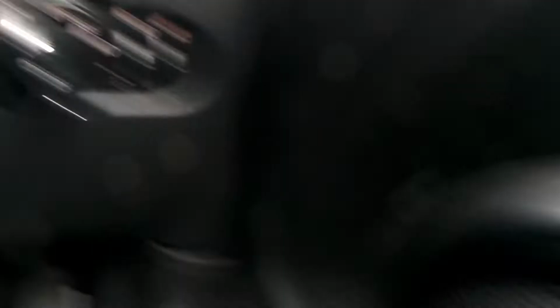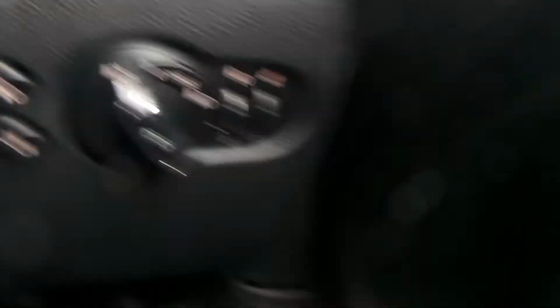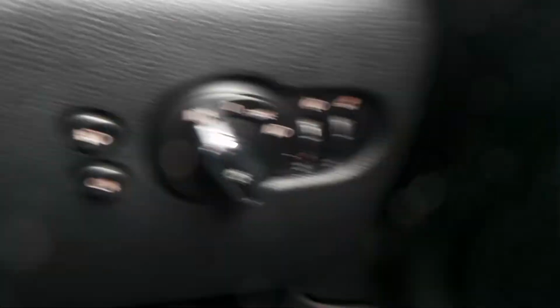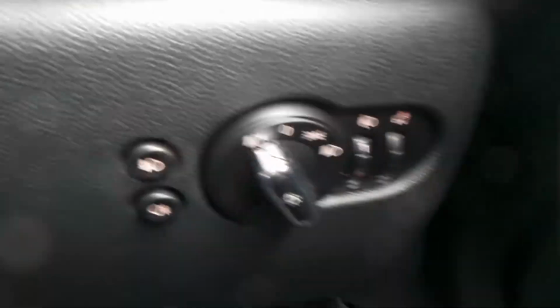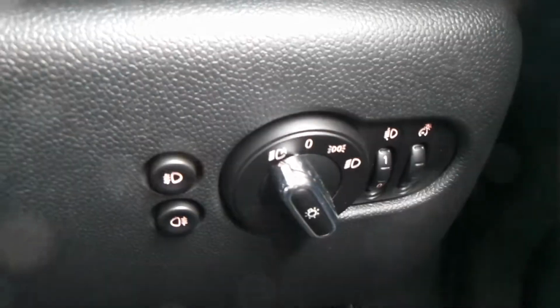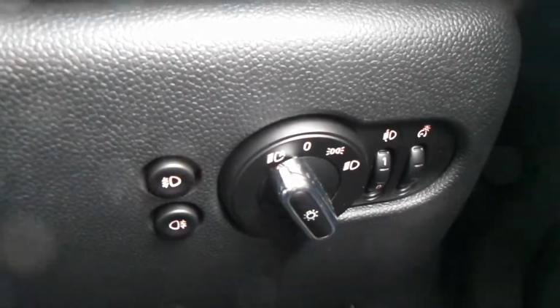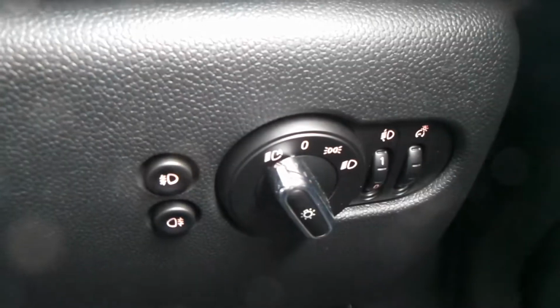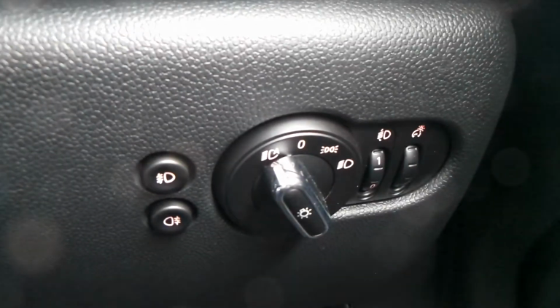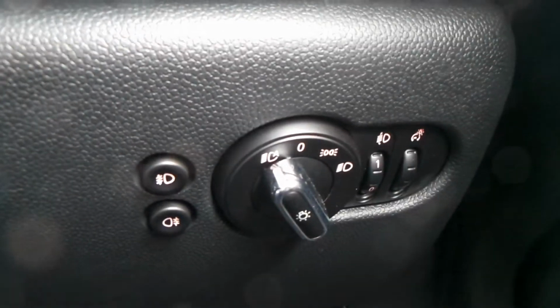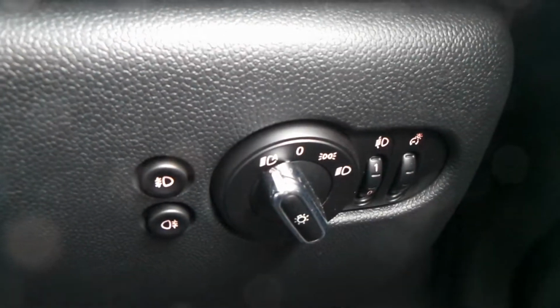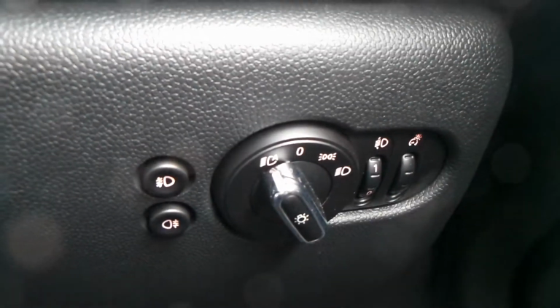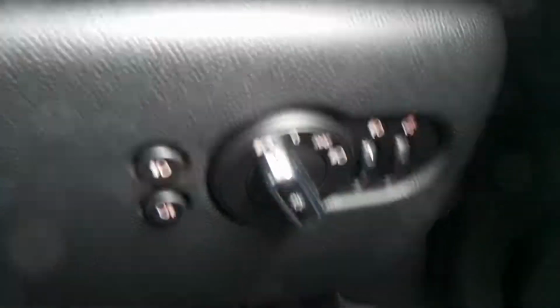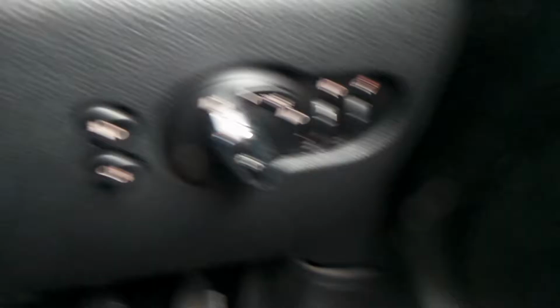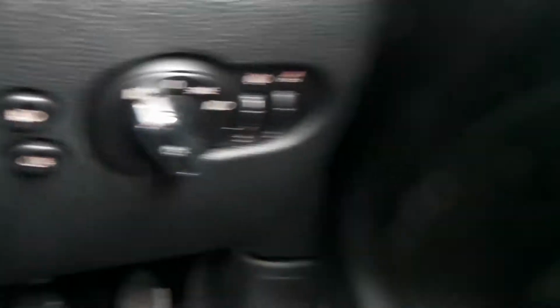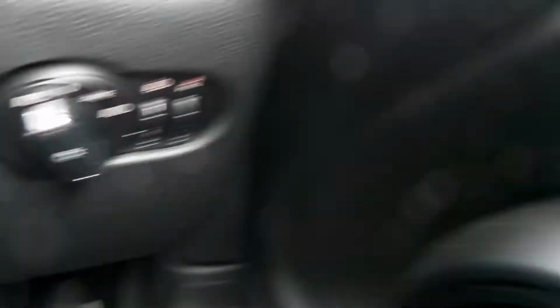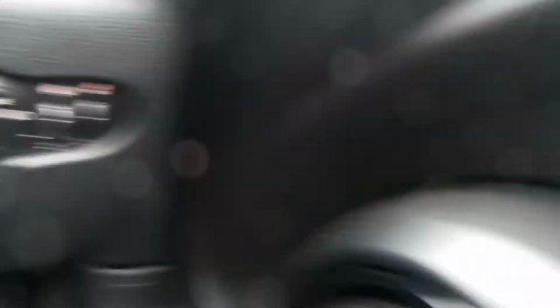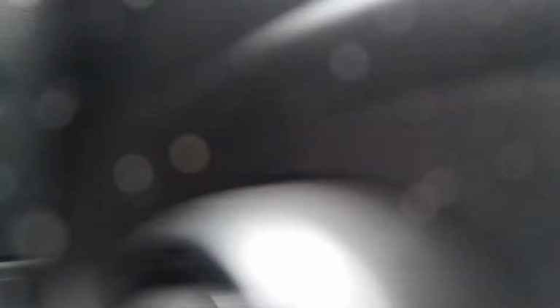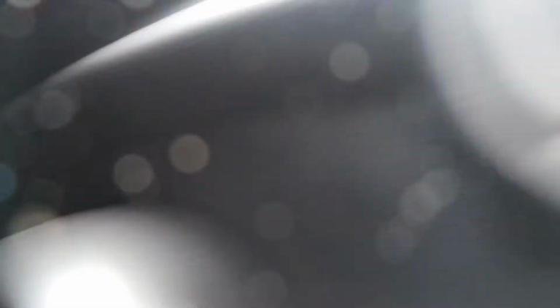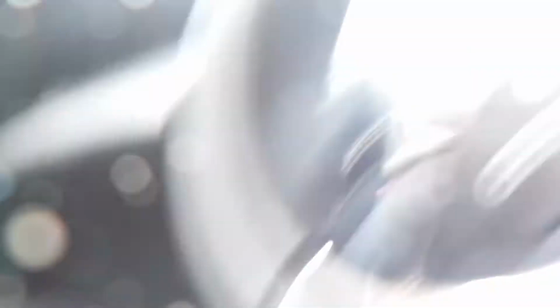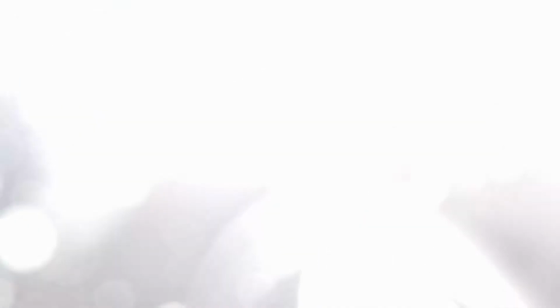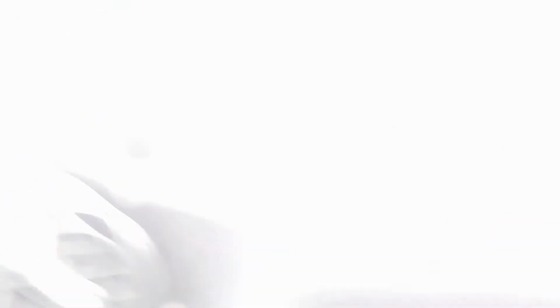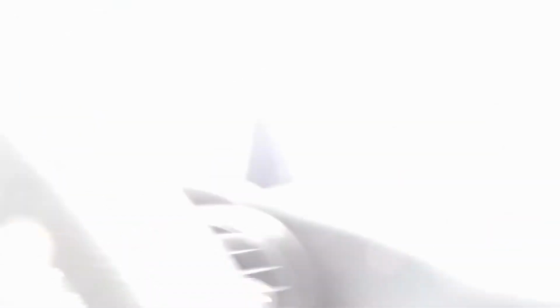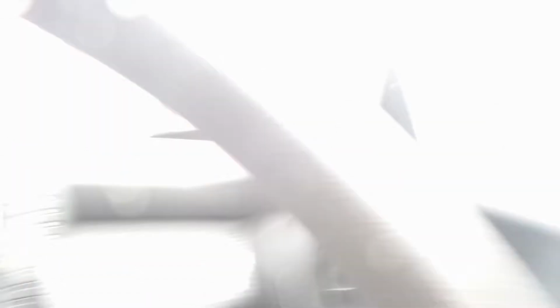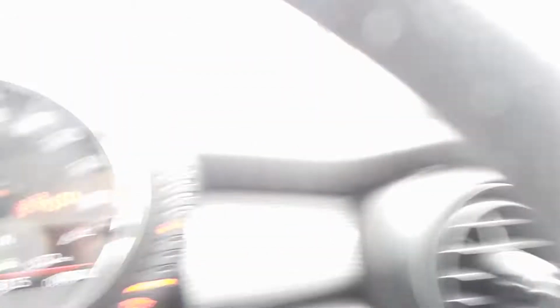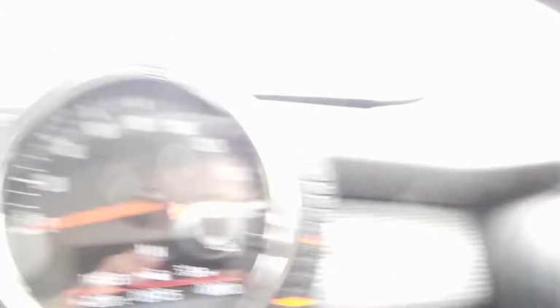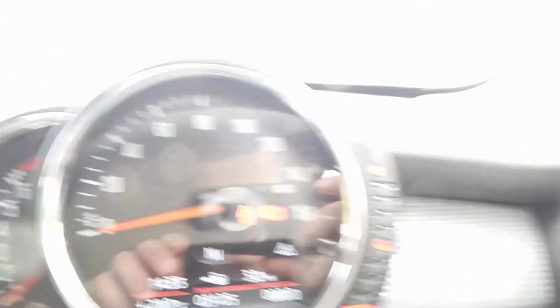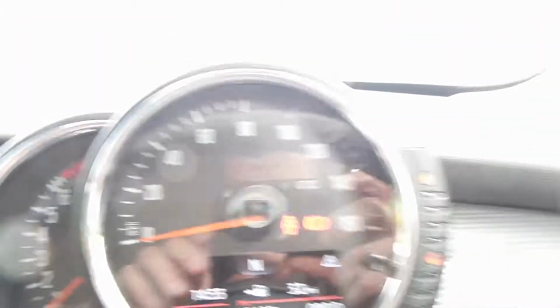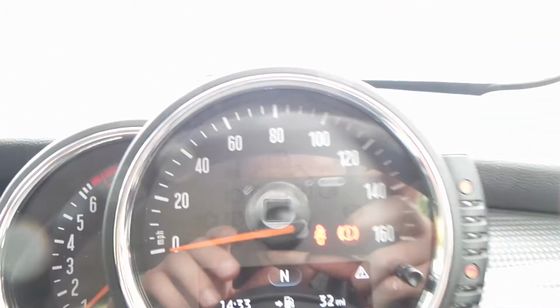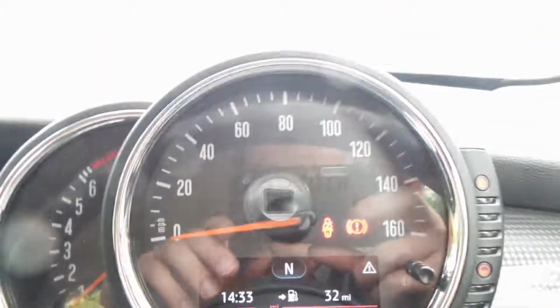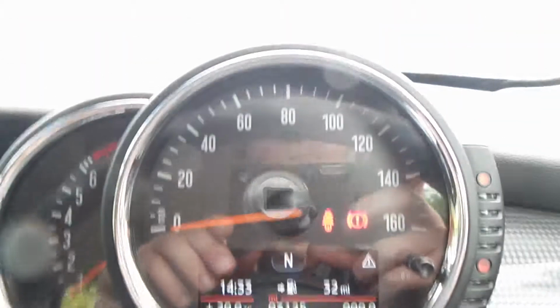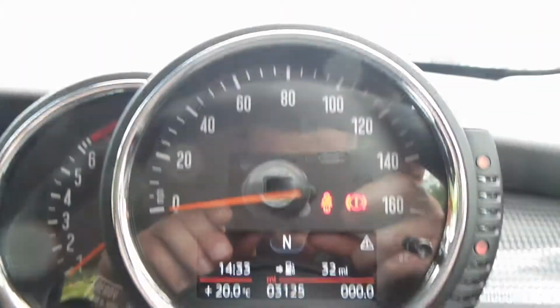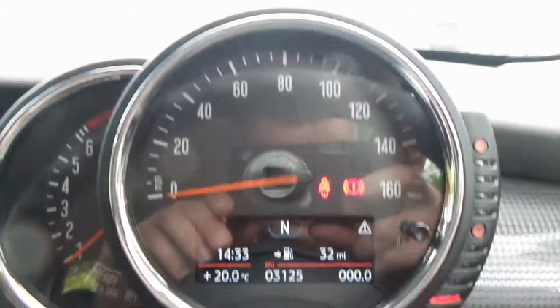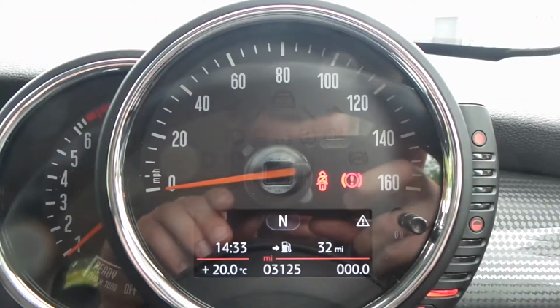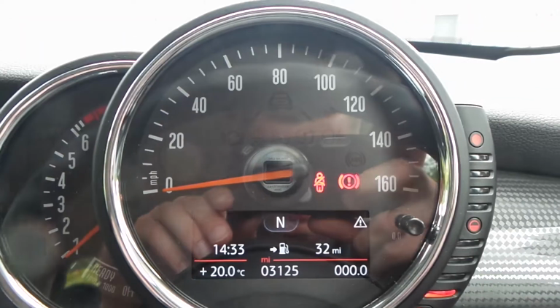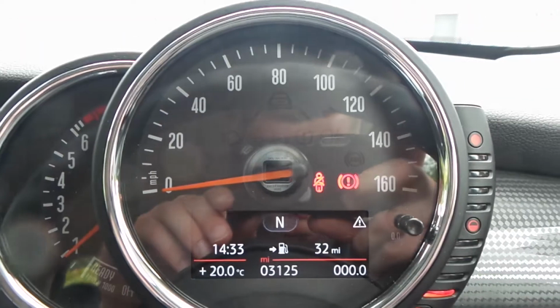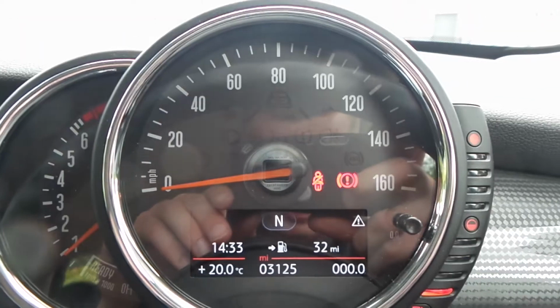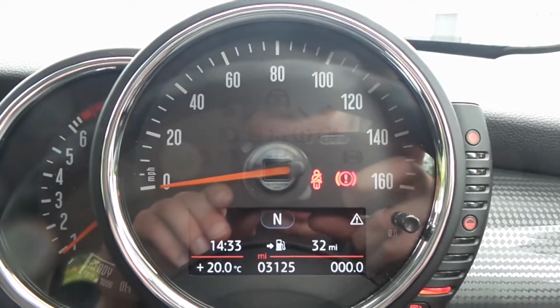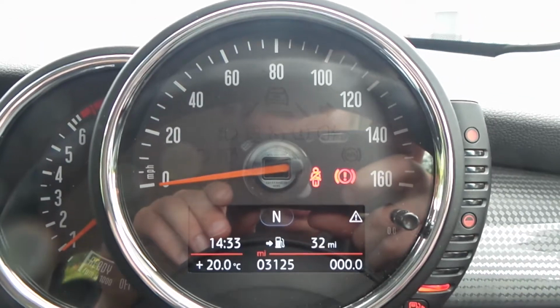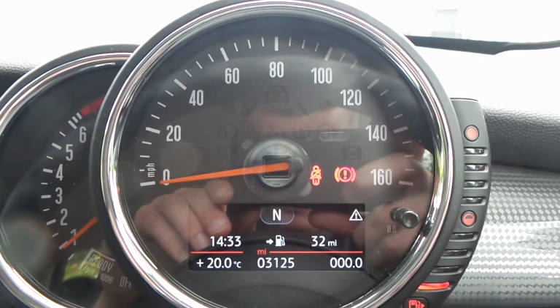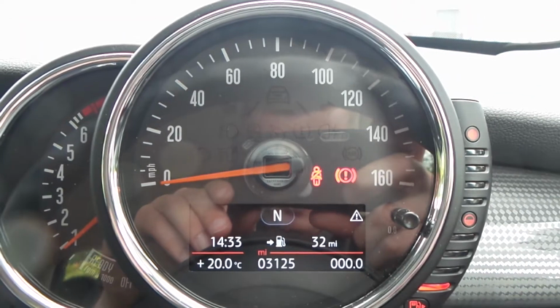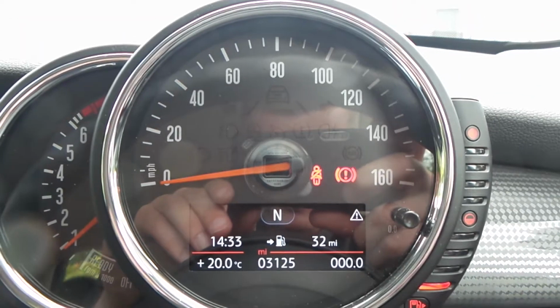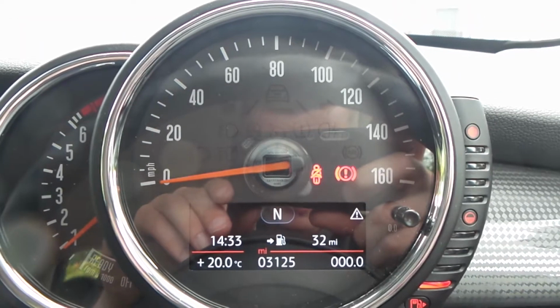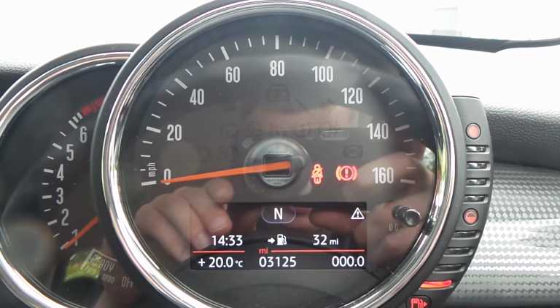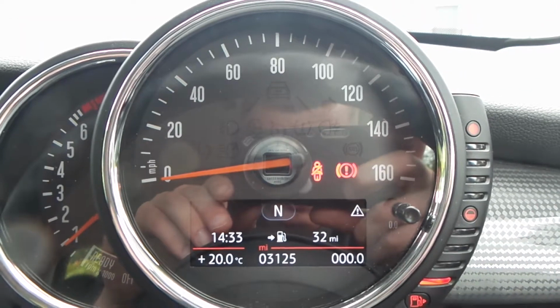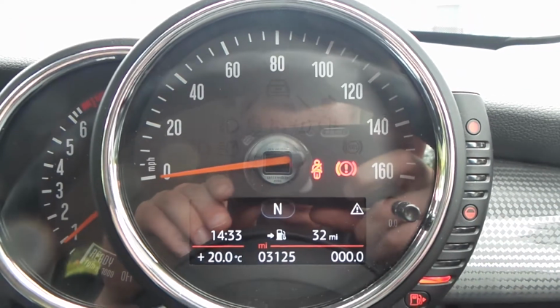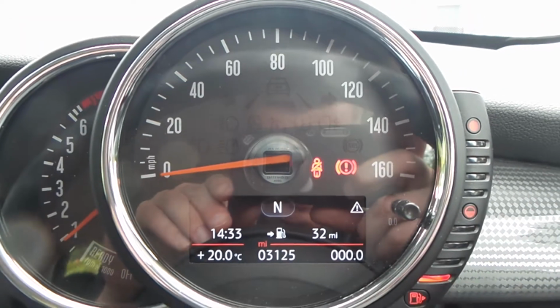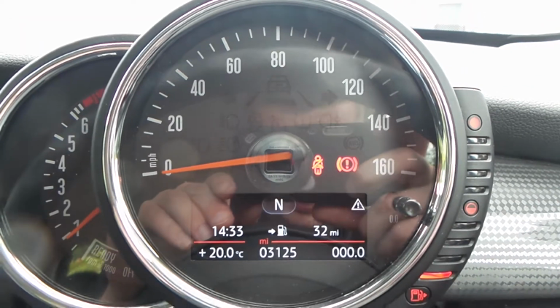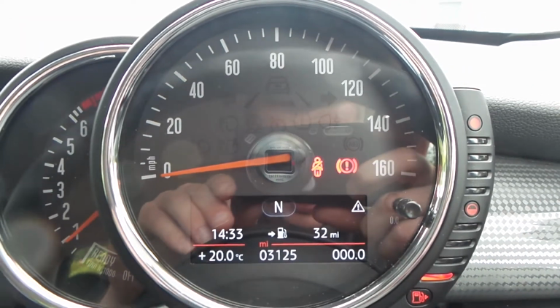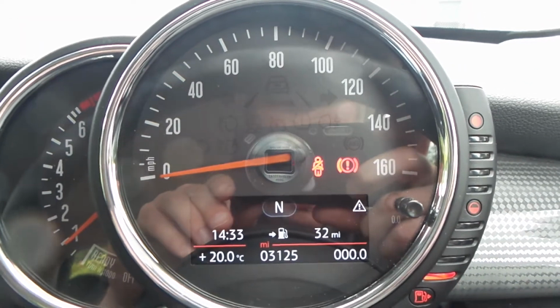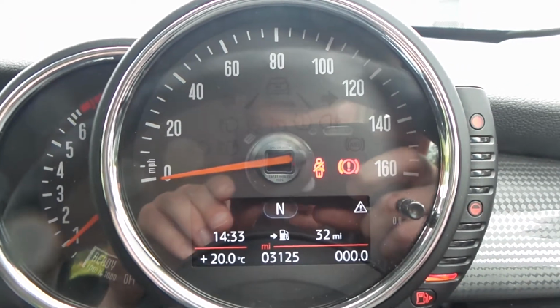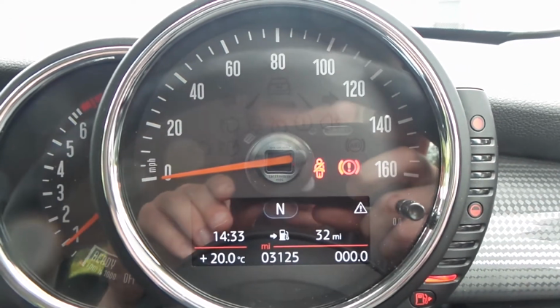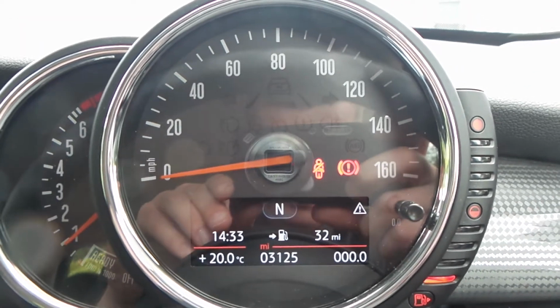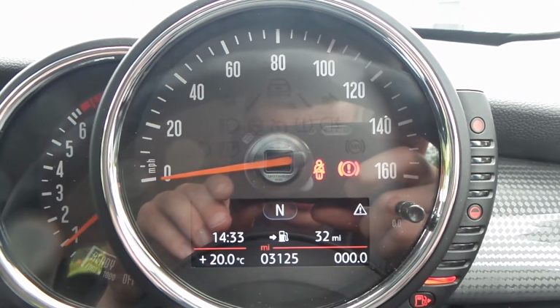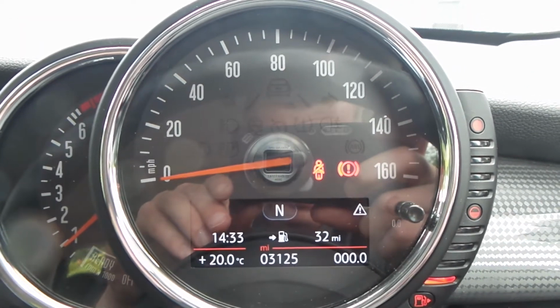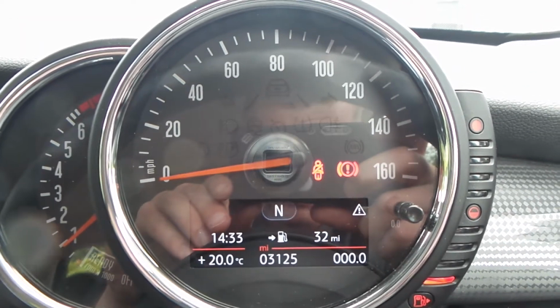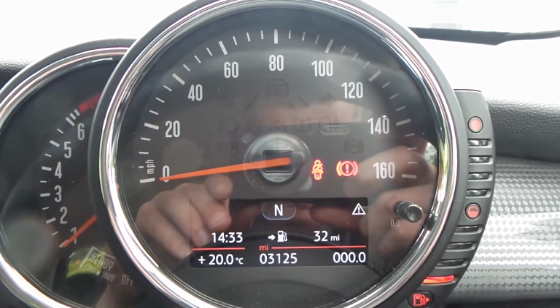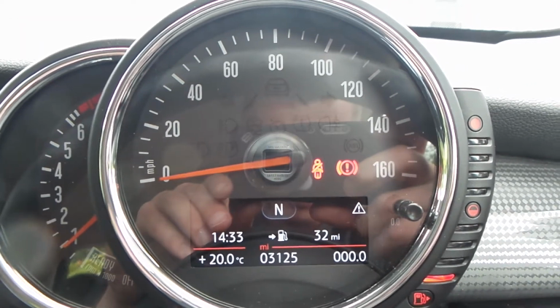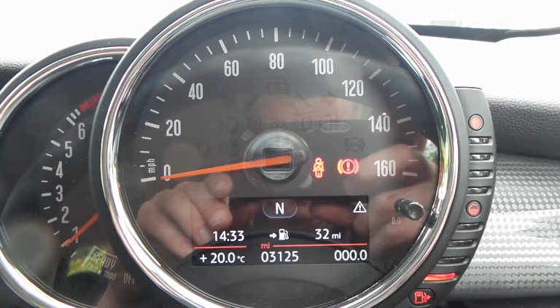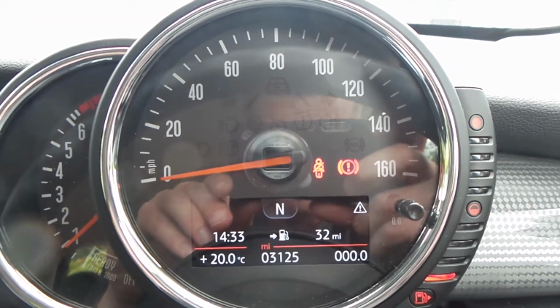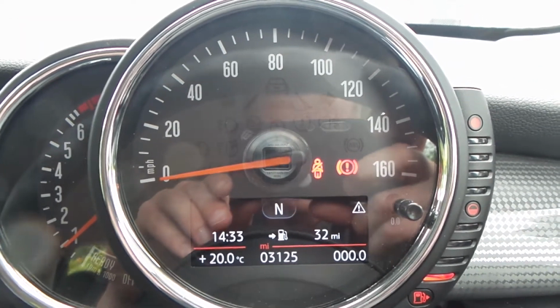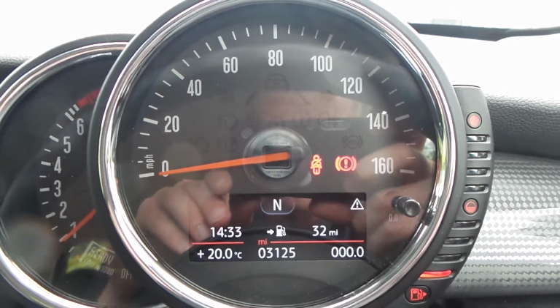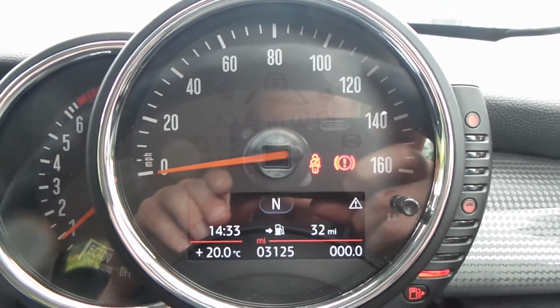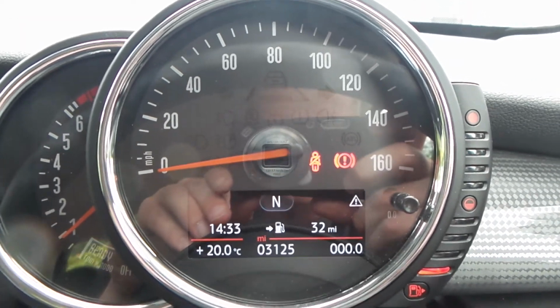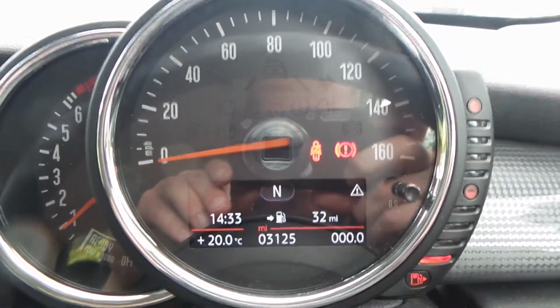Automatic headlights, fog lights. And the current mileage of this vehicle is 3,125.